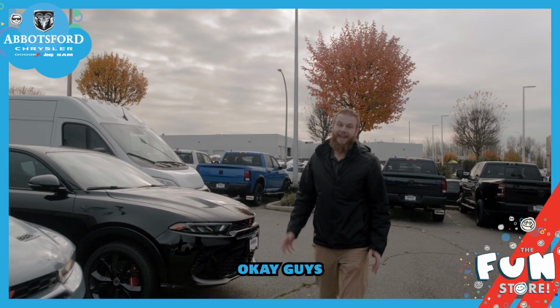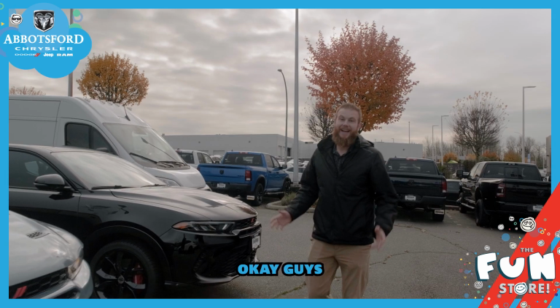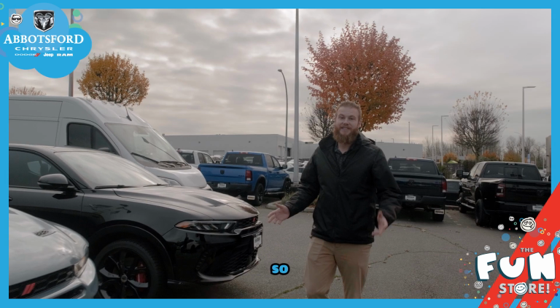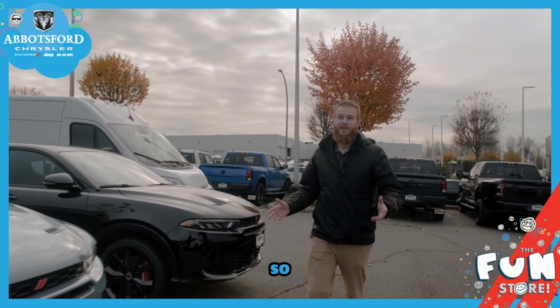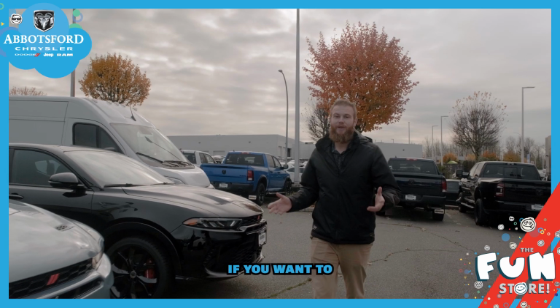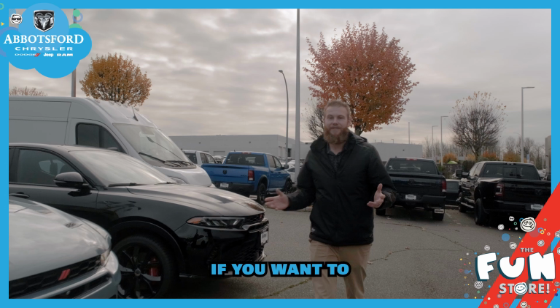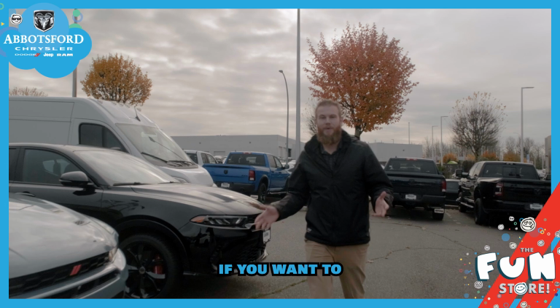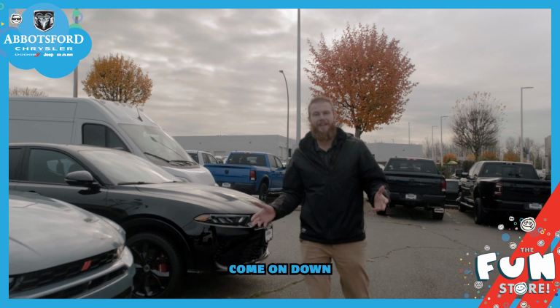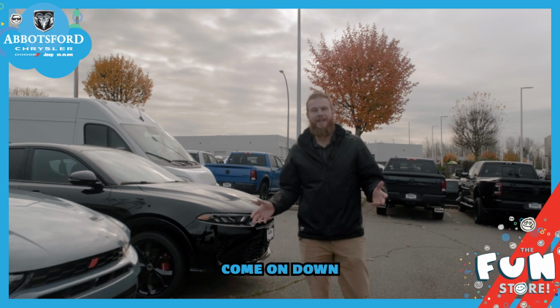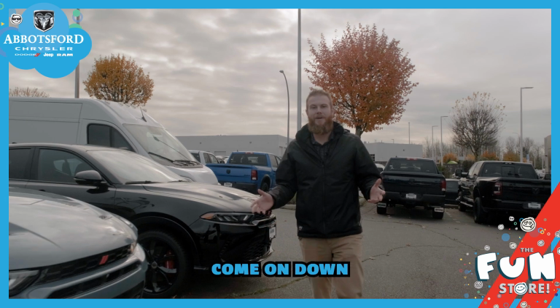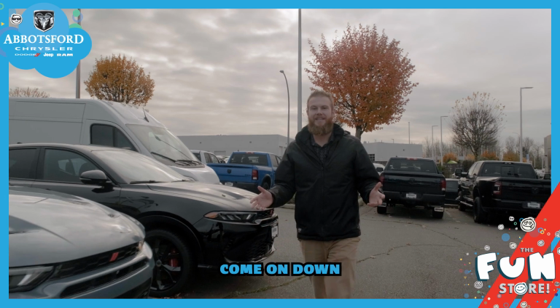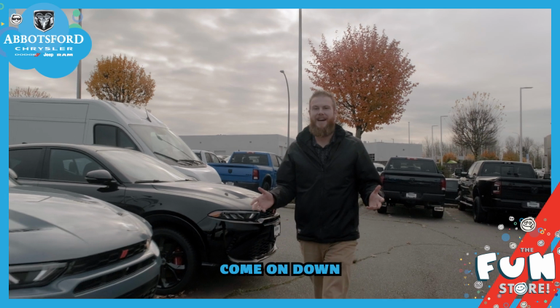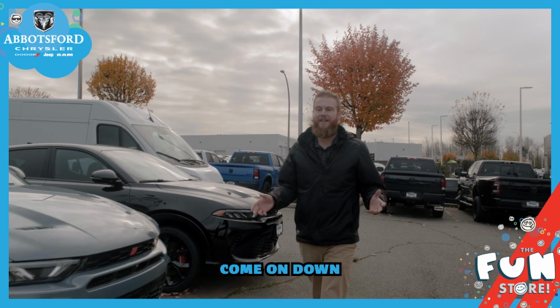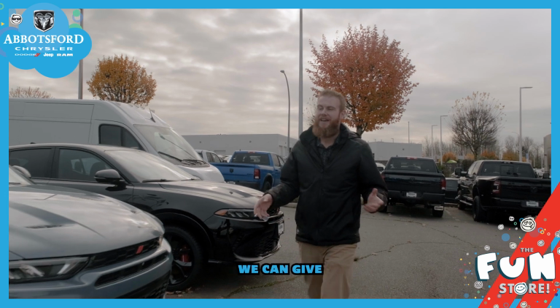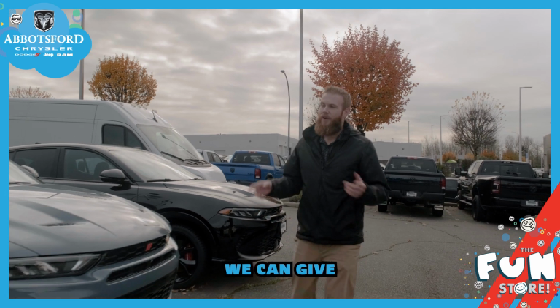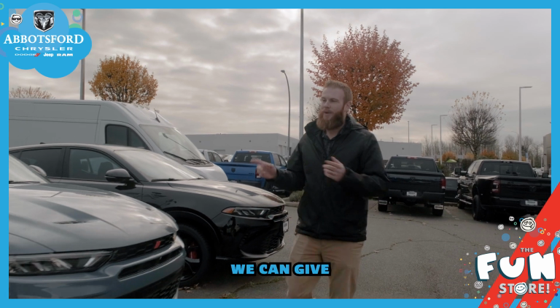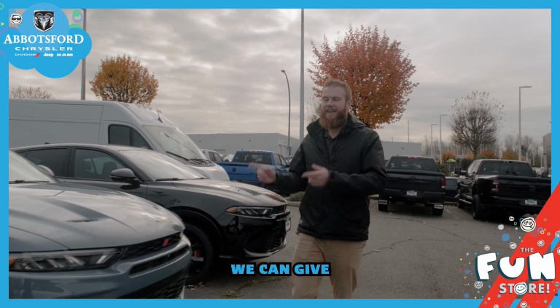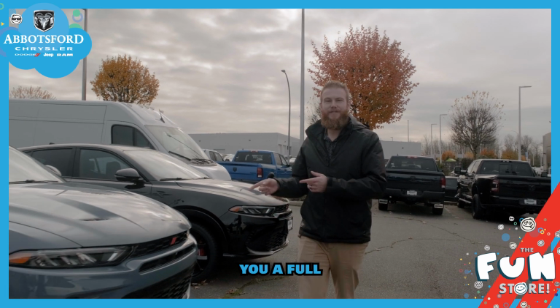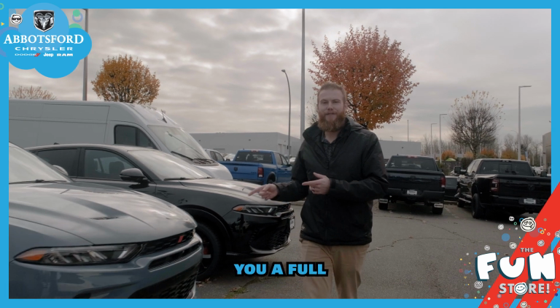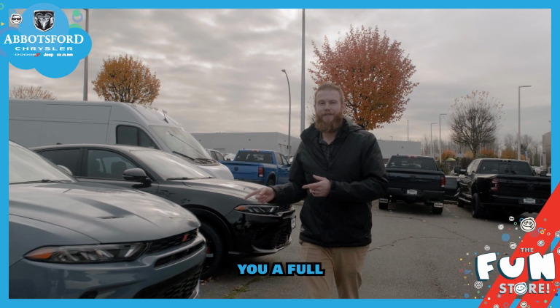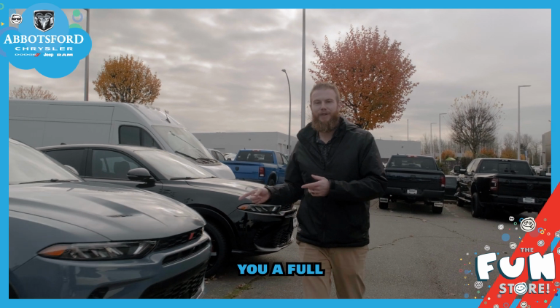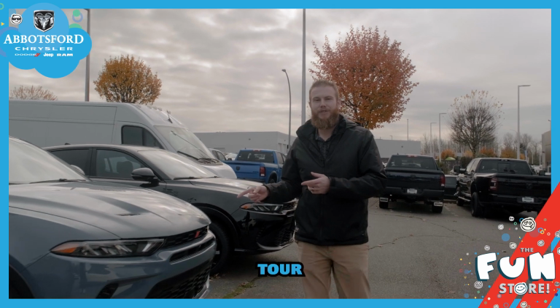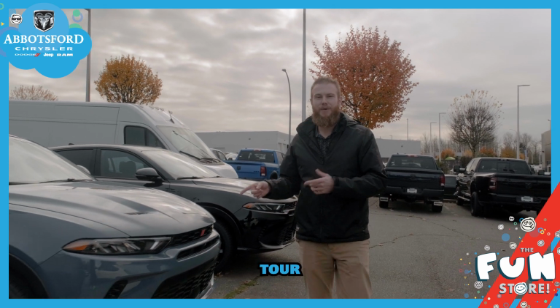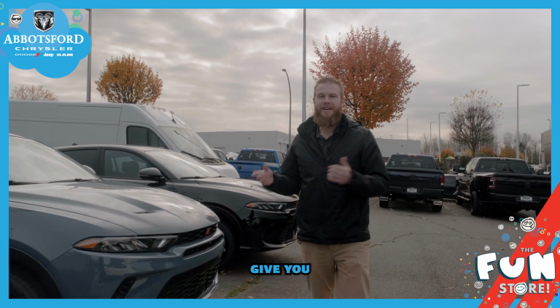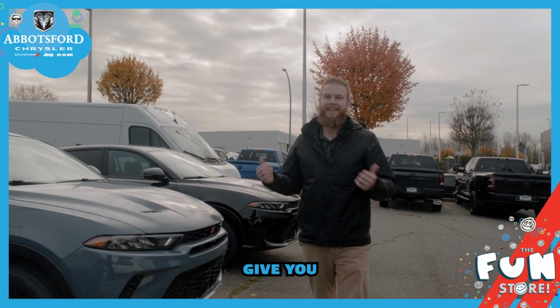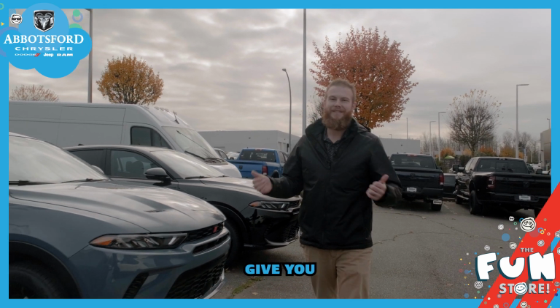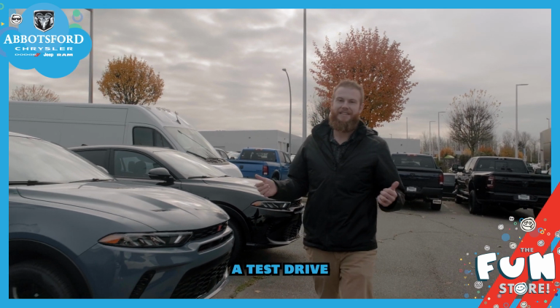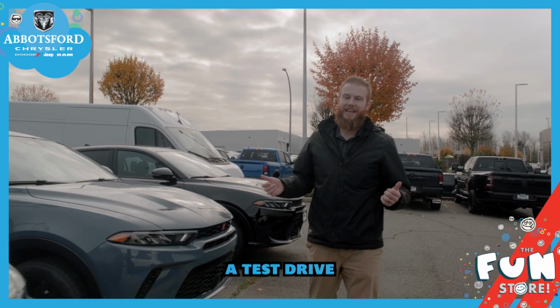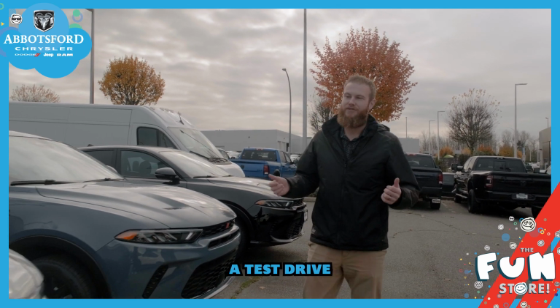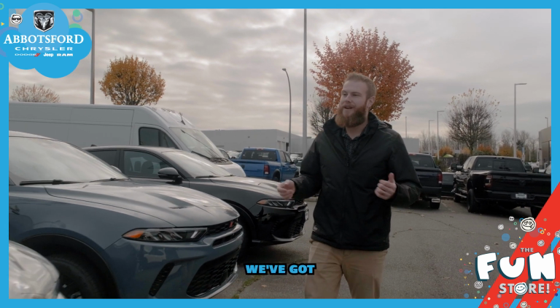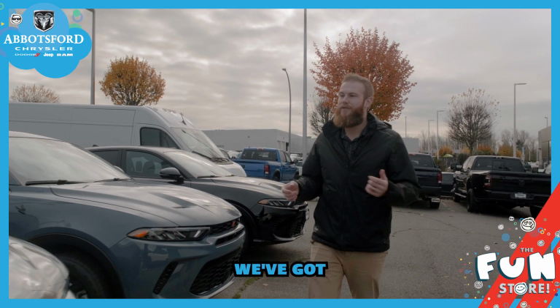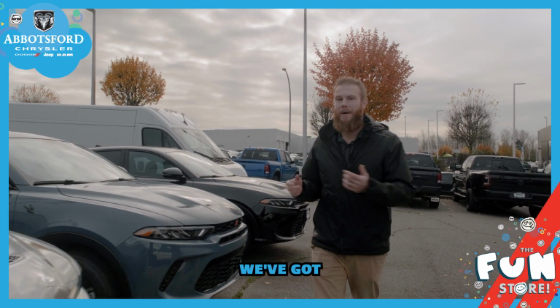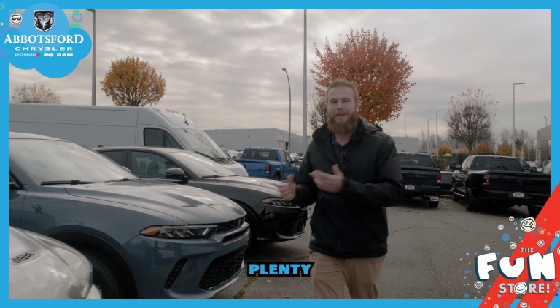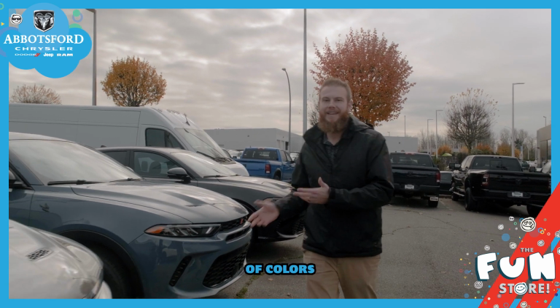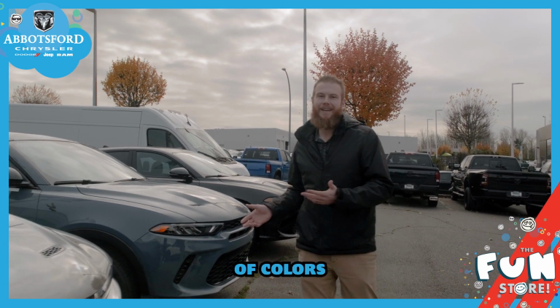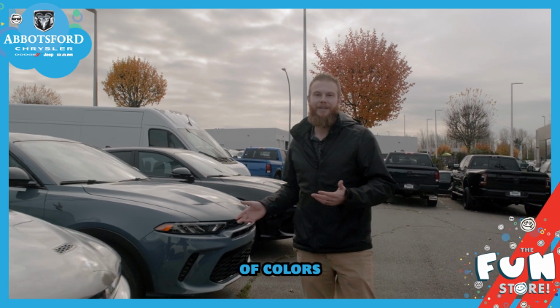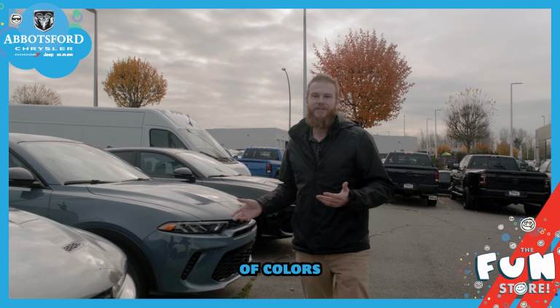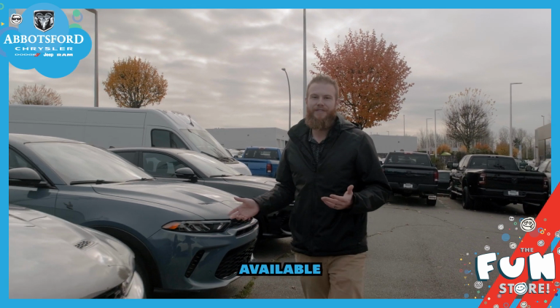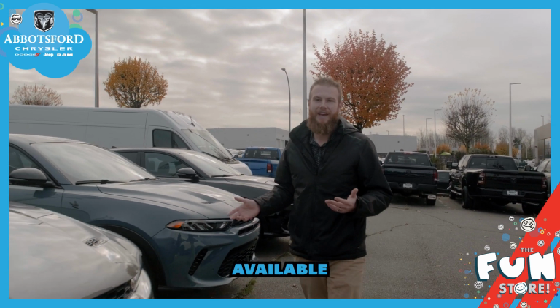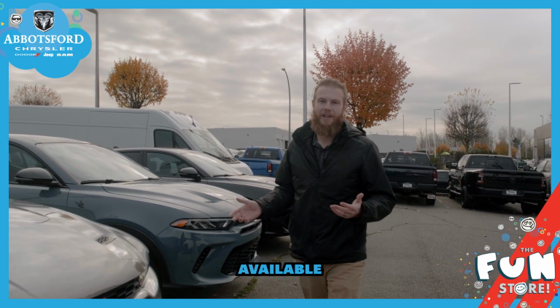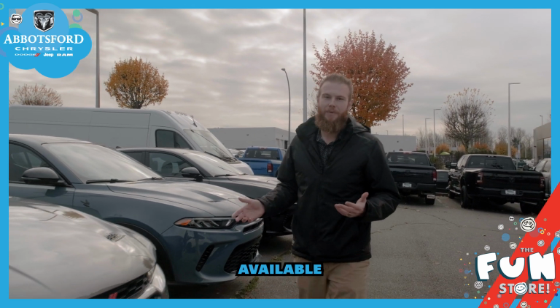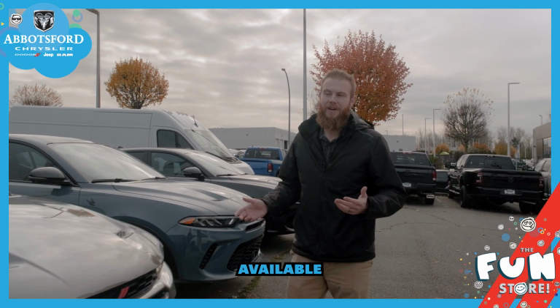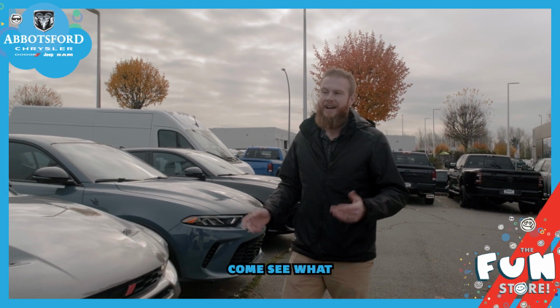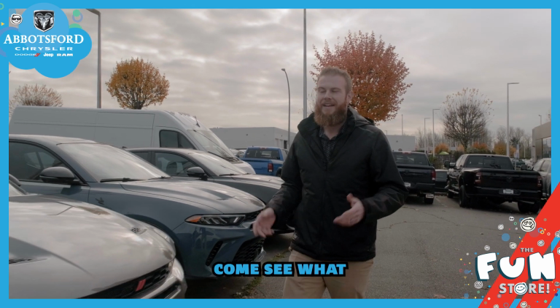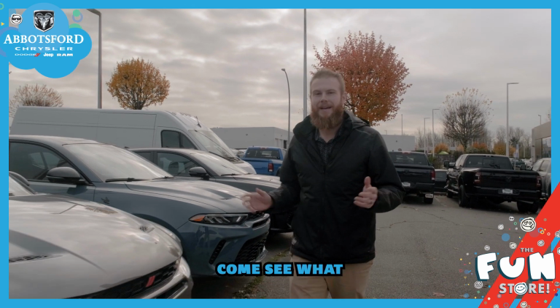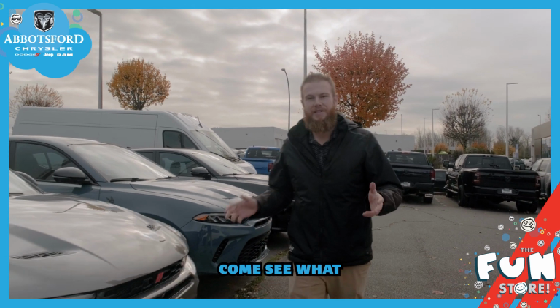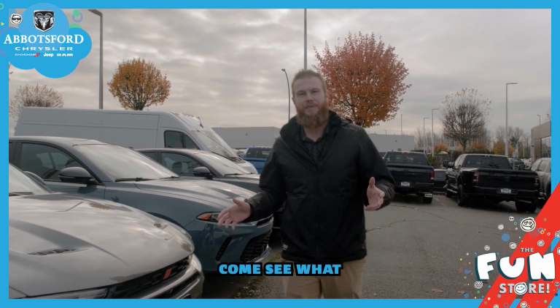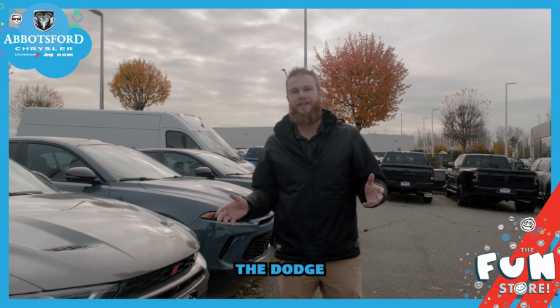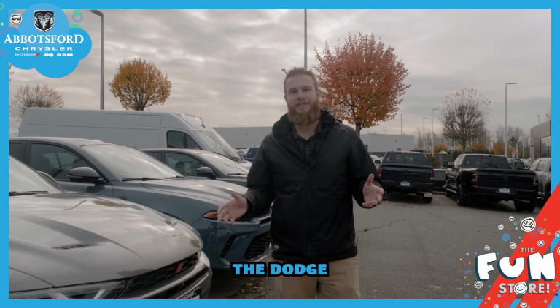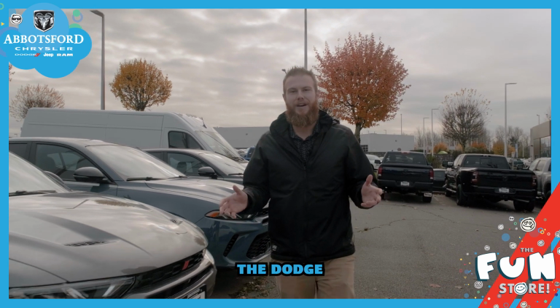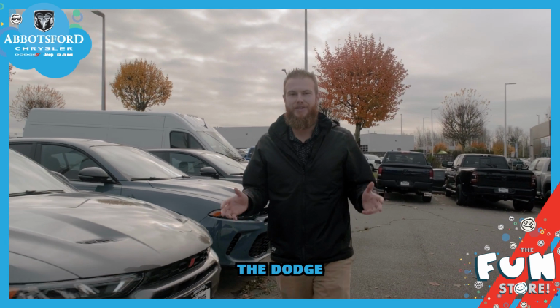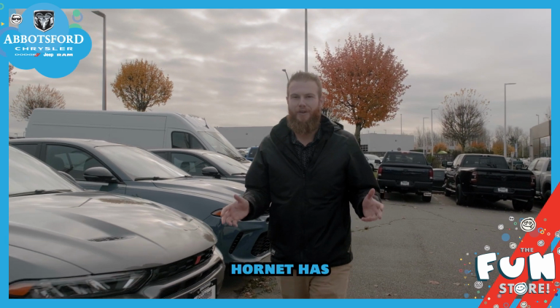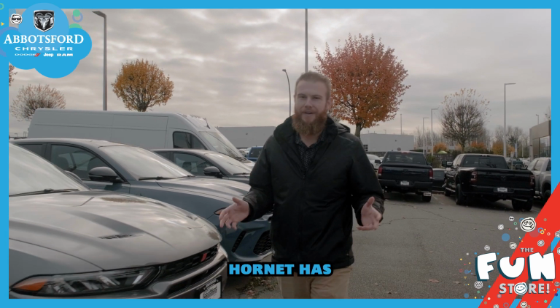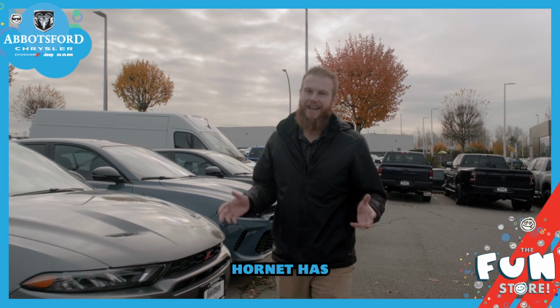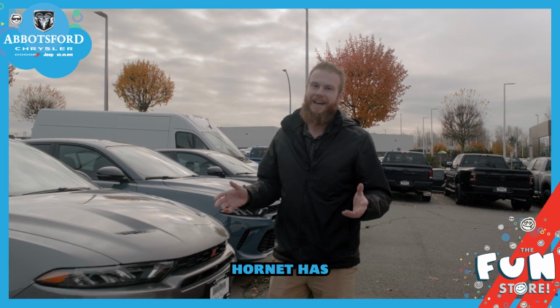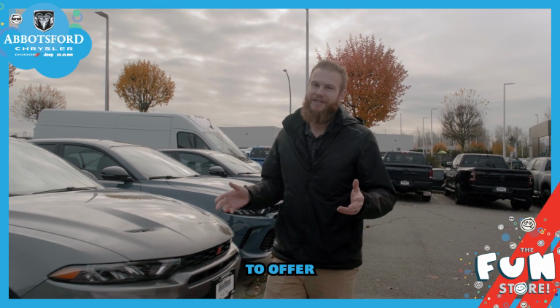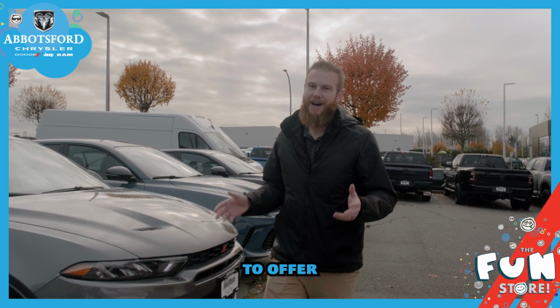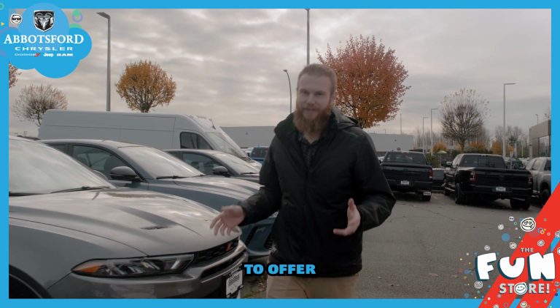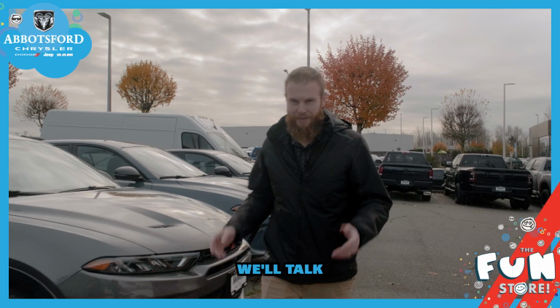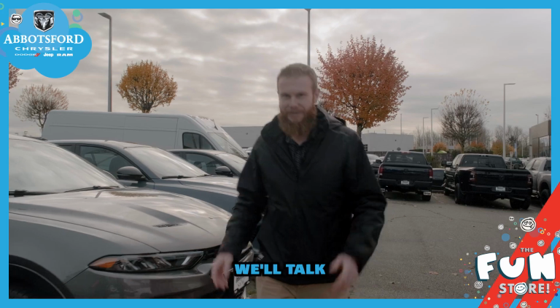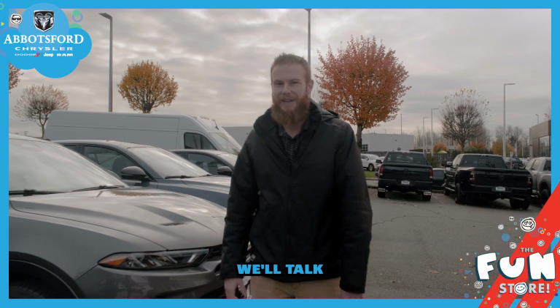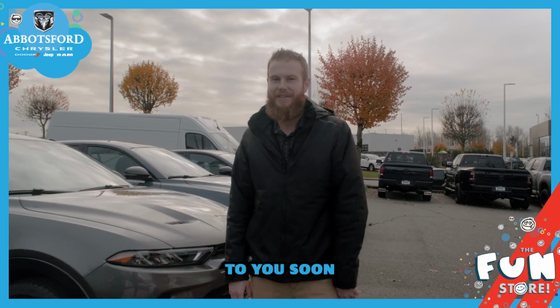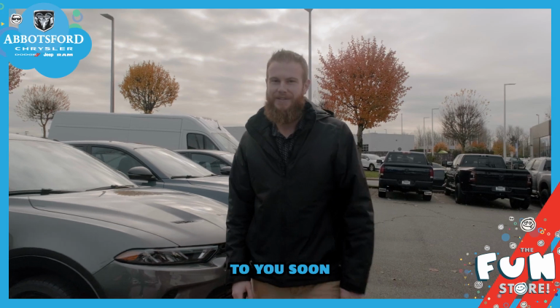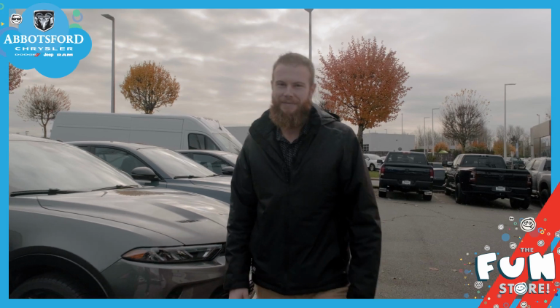If you want to come on down we can give you a full tour, give you a test drive — we've got plenty of colors available. Come see what the Dodge Hornet has to offer. We'll talk to you soon.